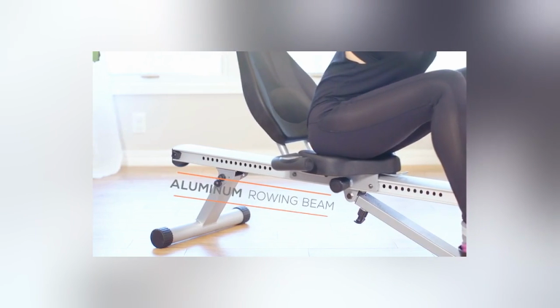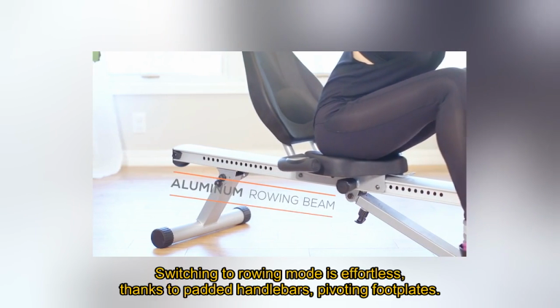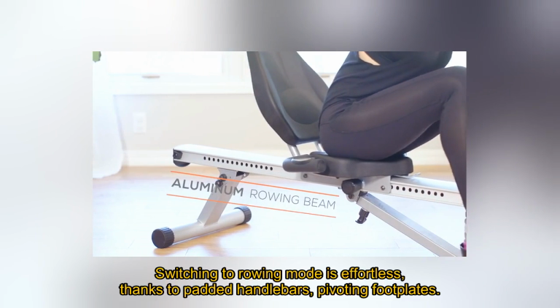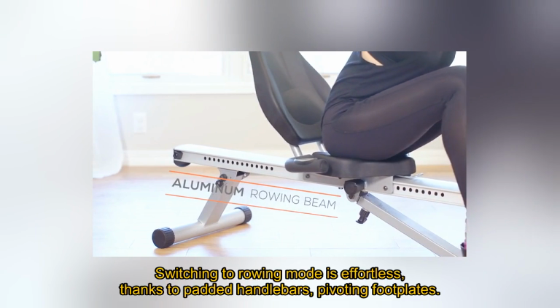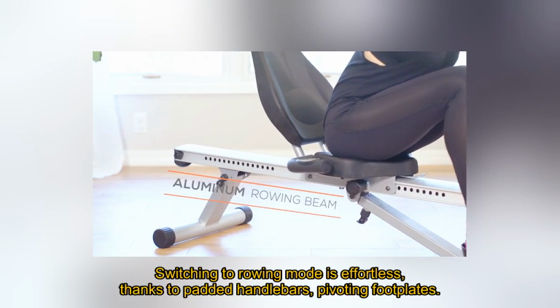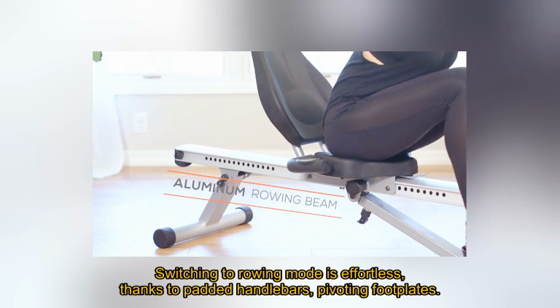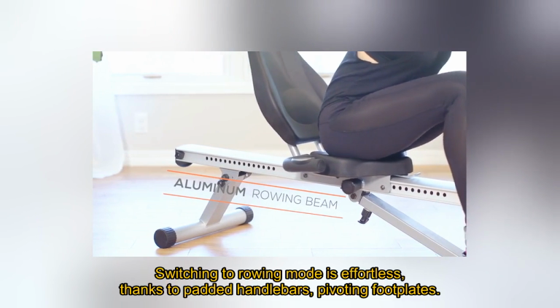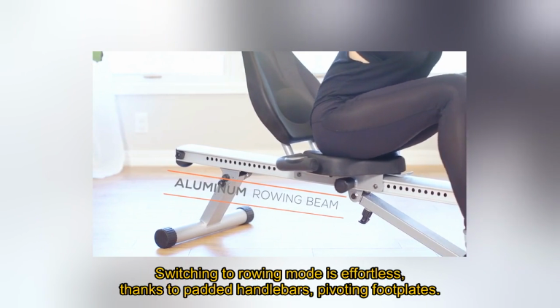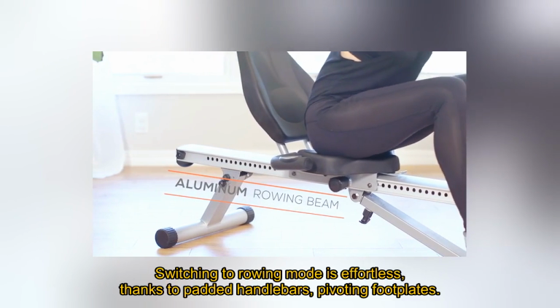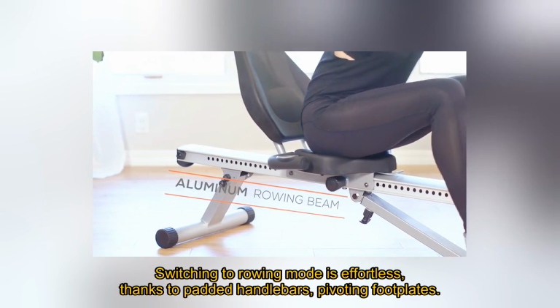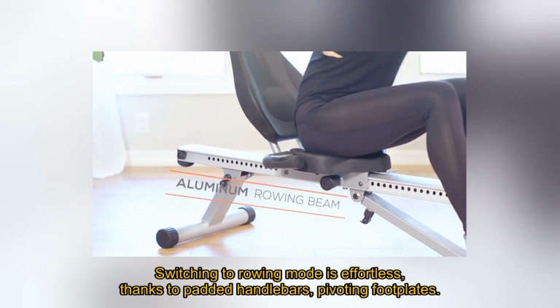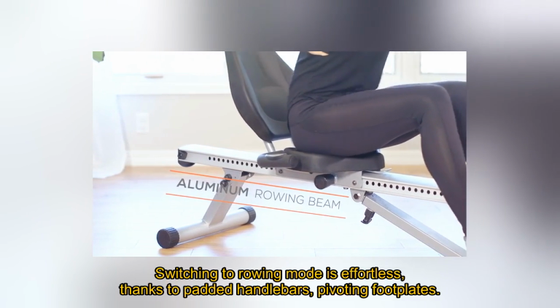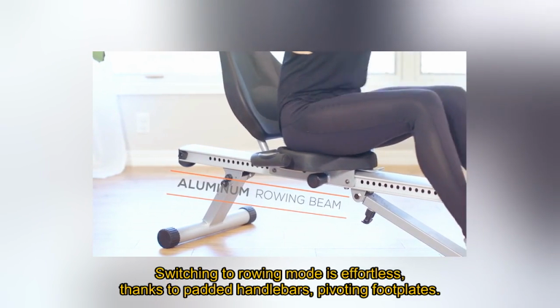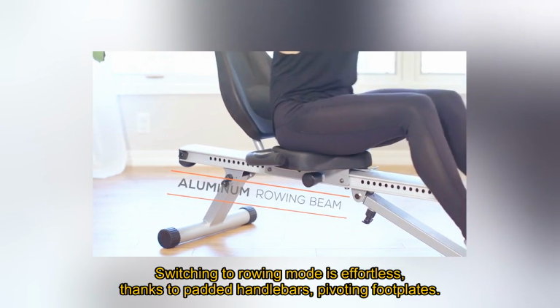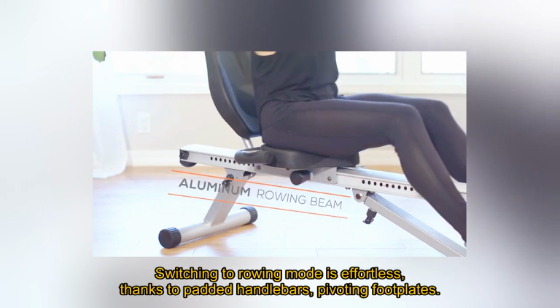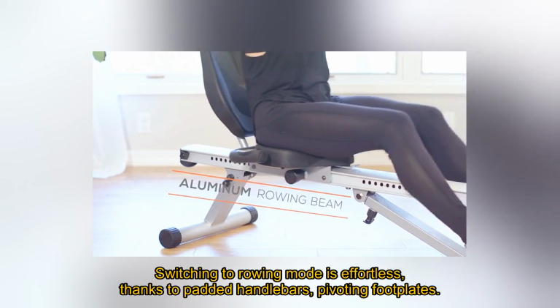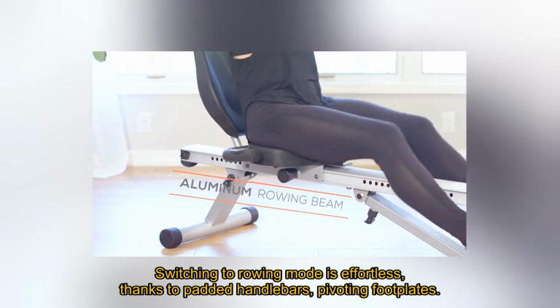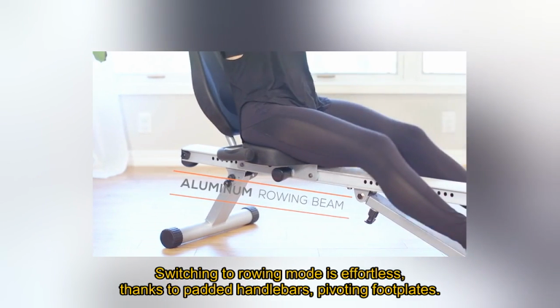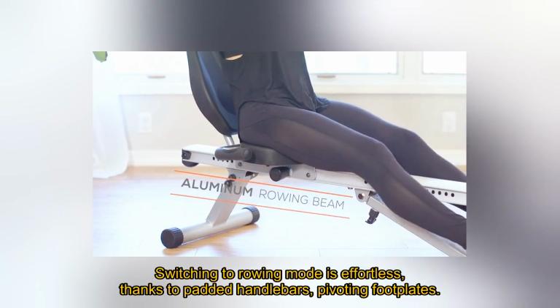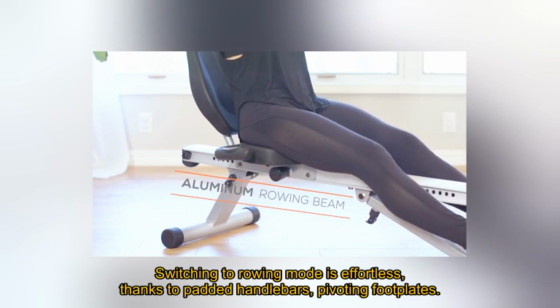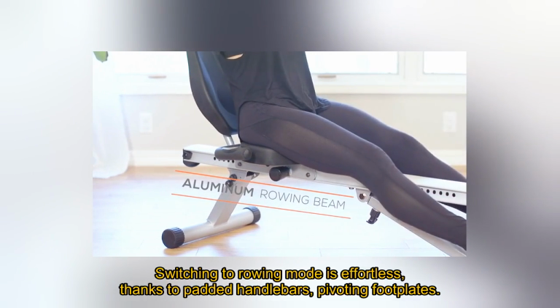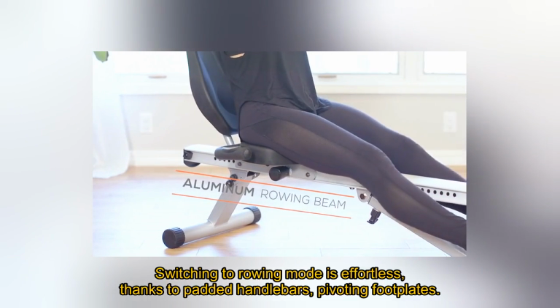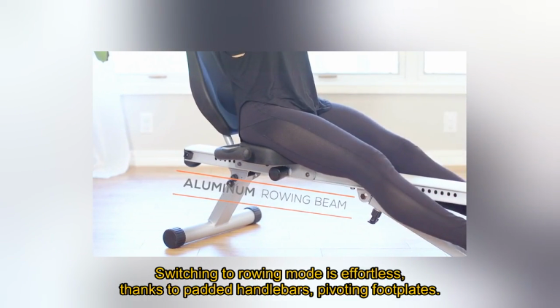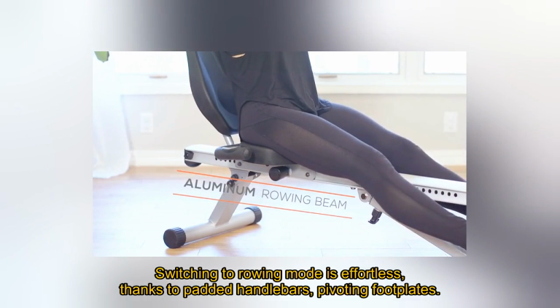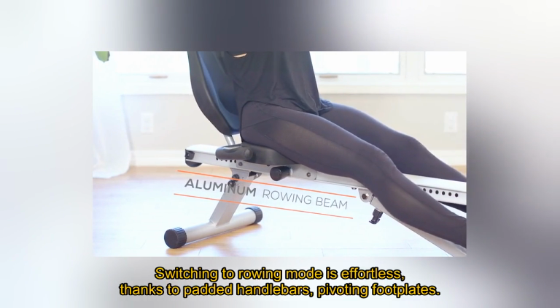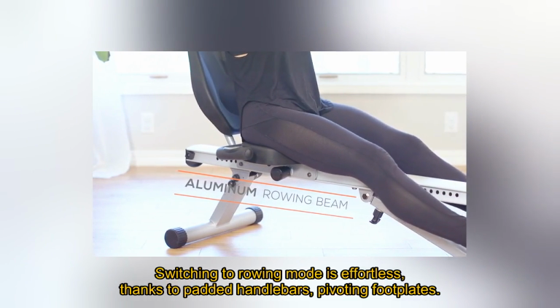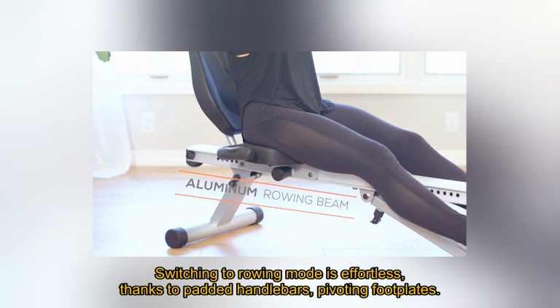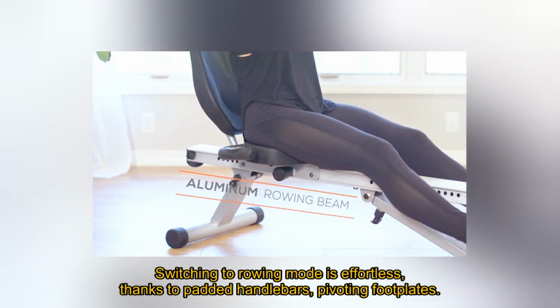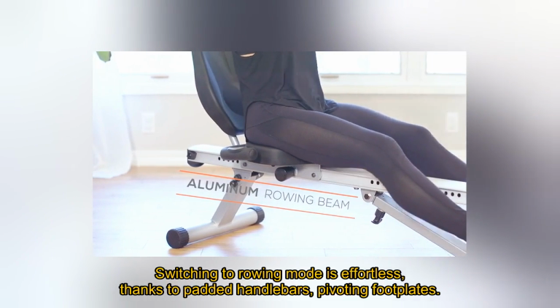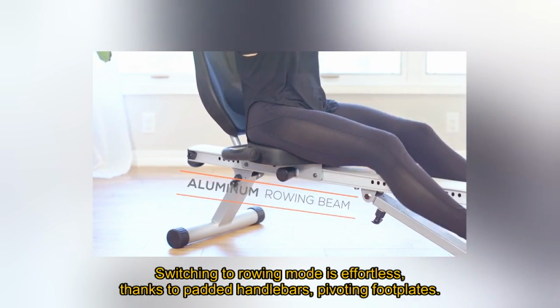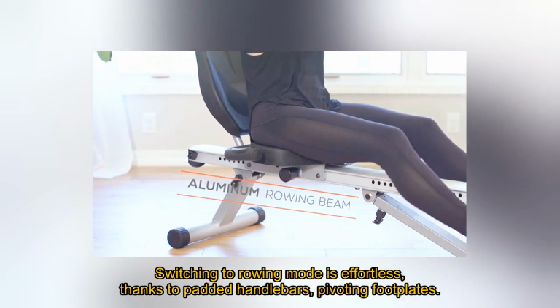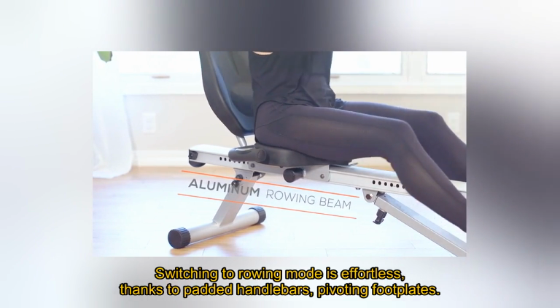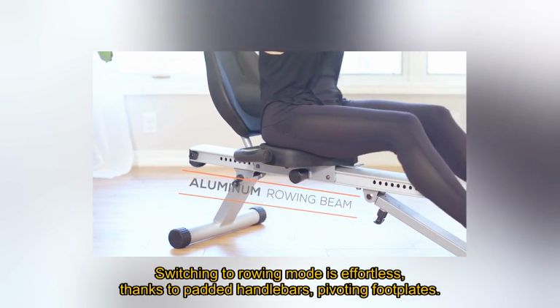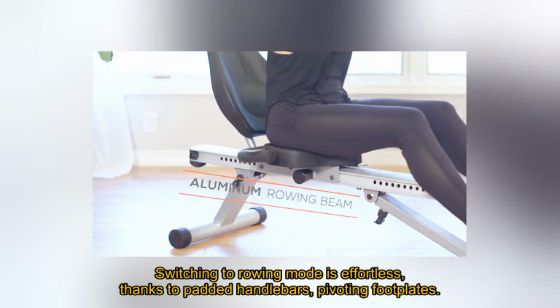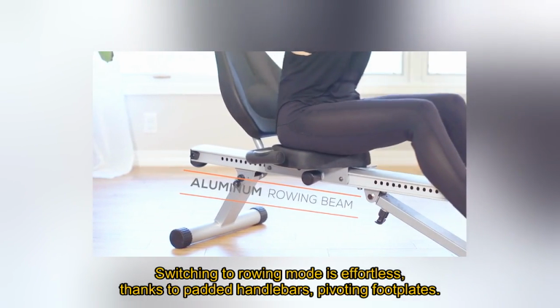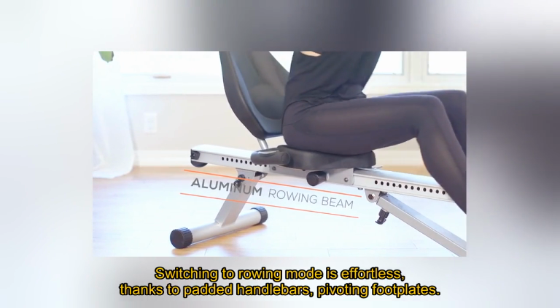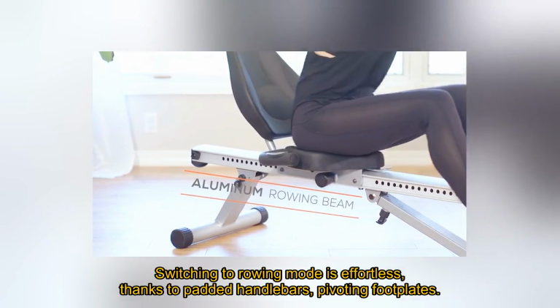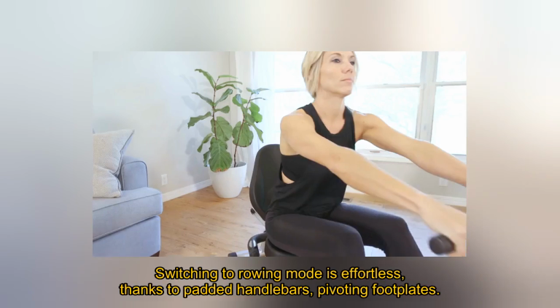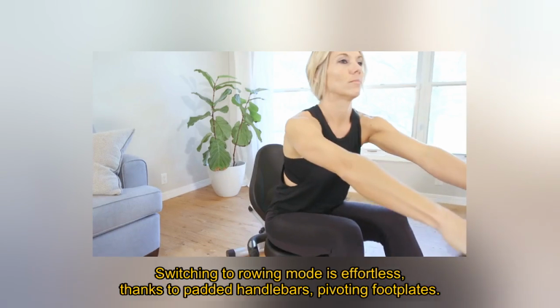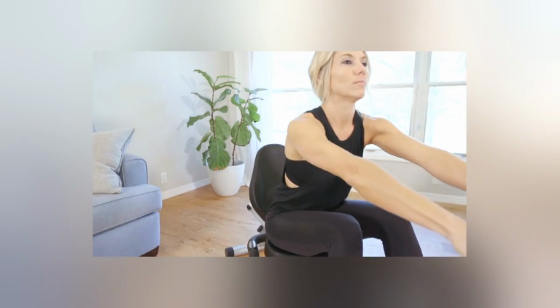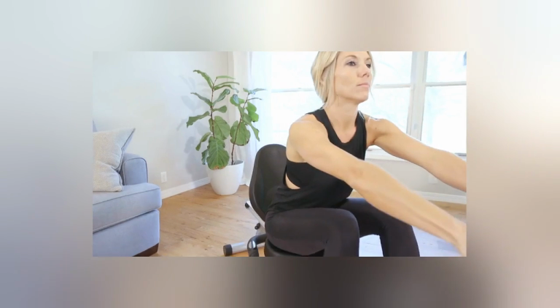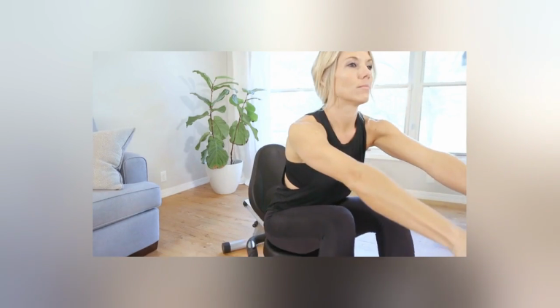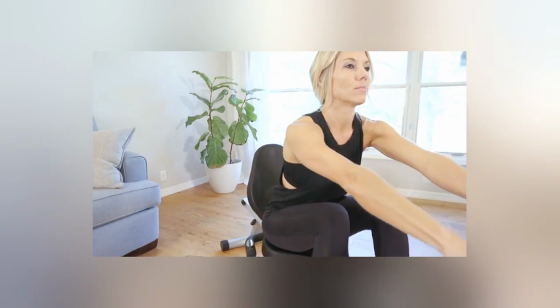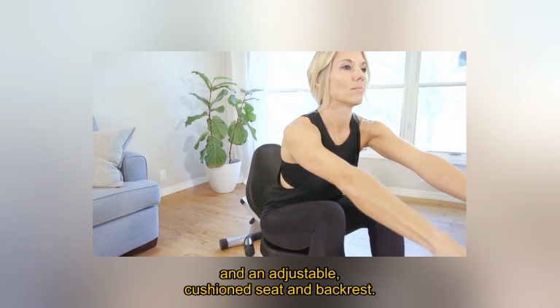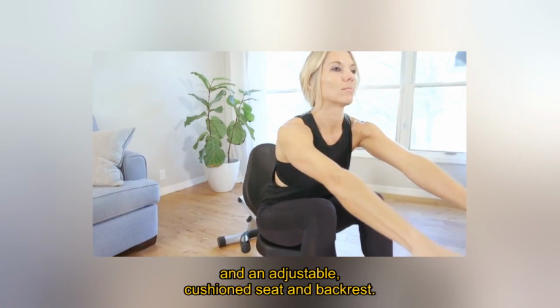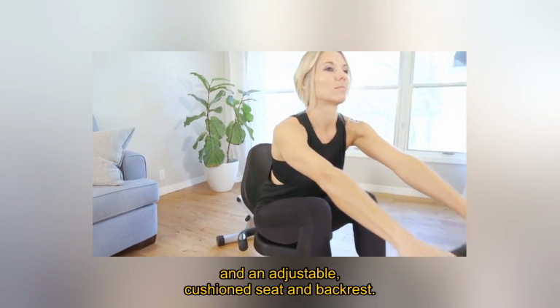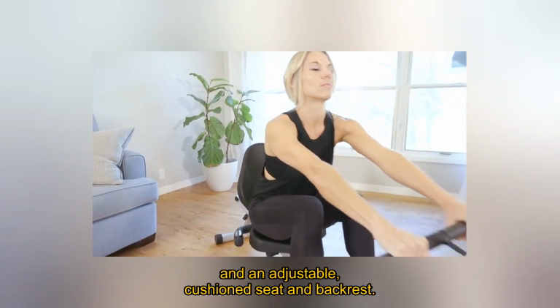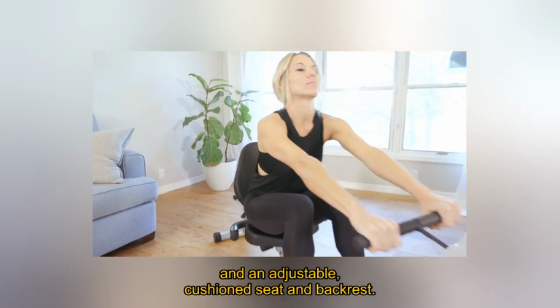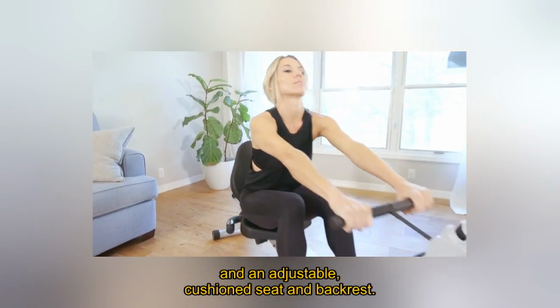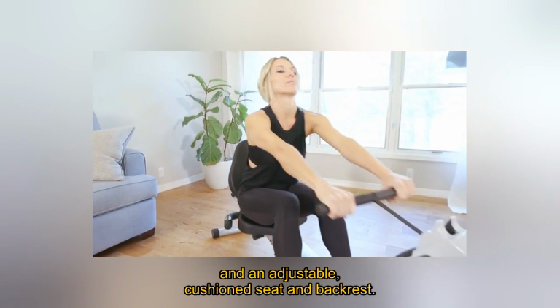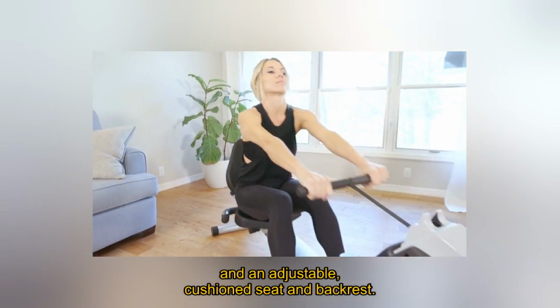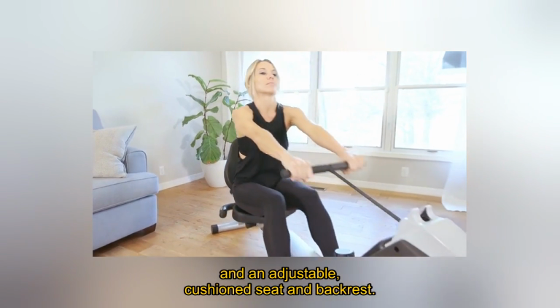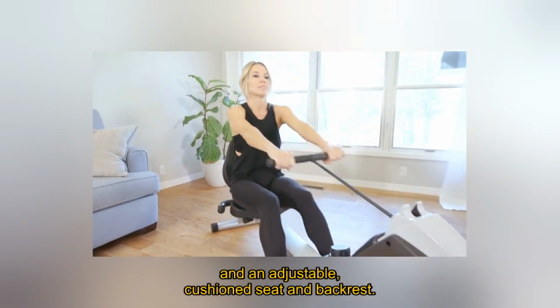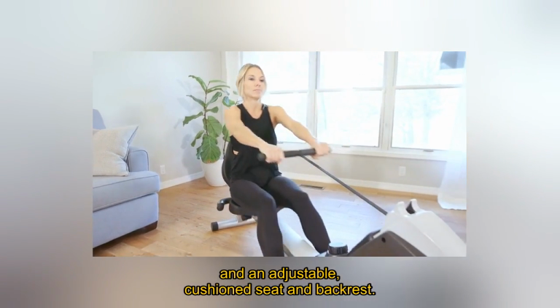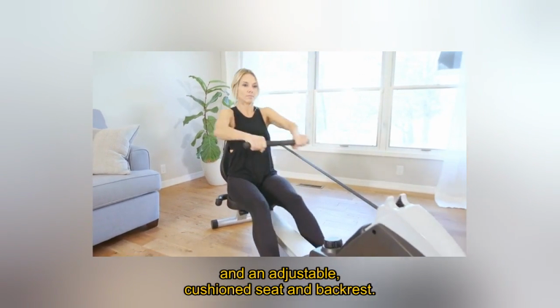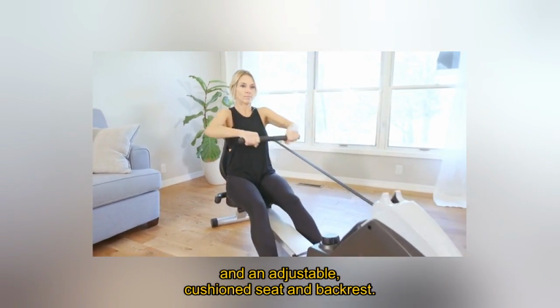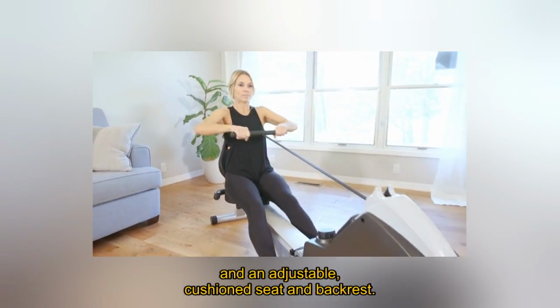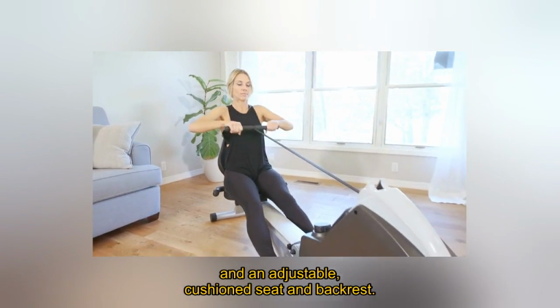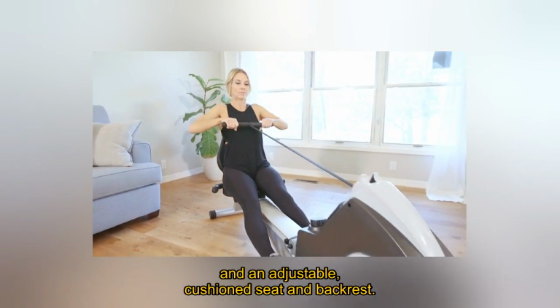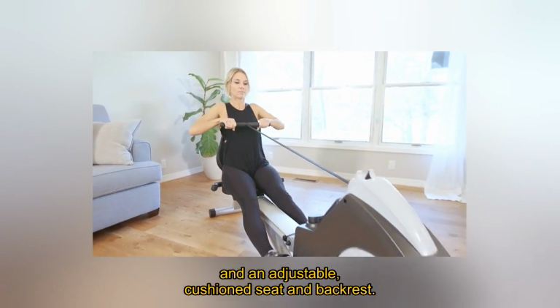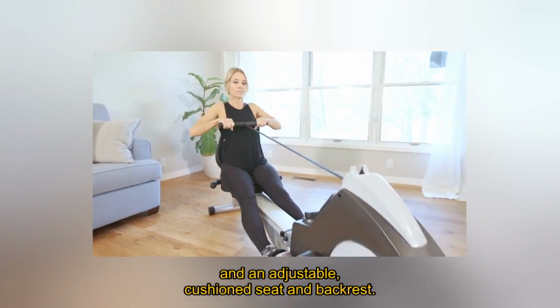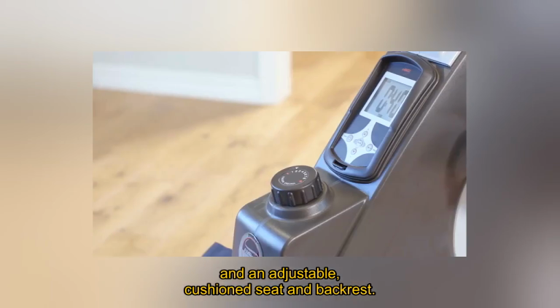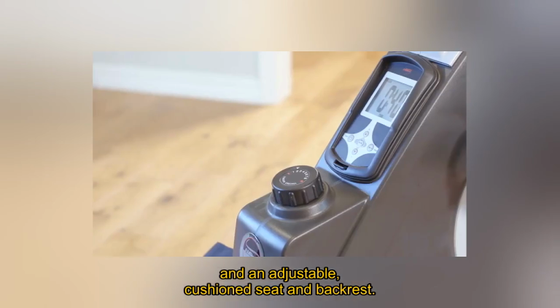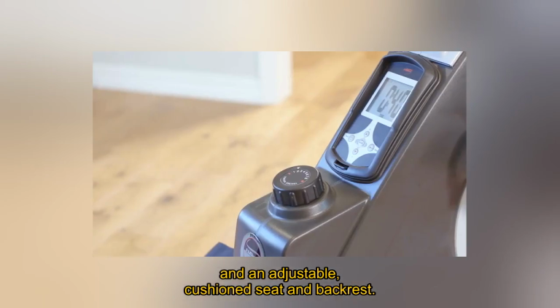Switching to rowing mode is effortless, thanks to padded handlebars, pivoting footplates, and an adjustable, cushioned seat and backrest.